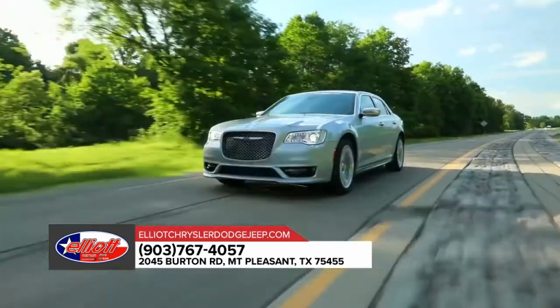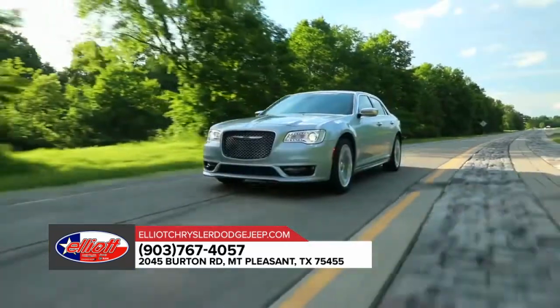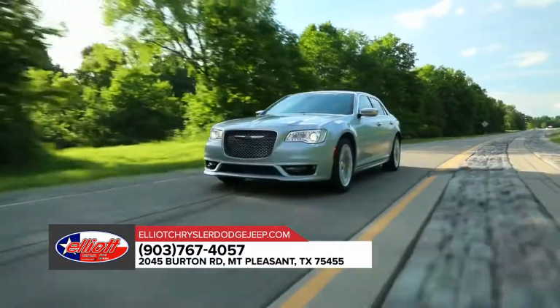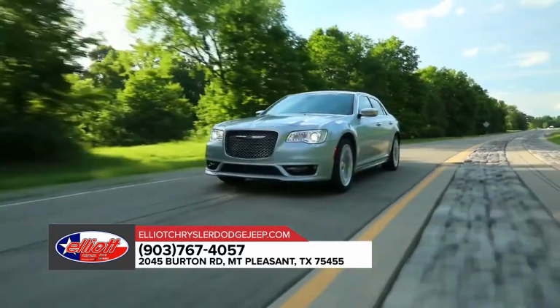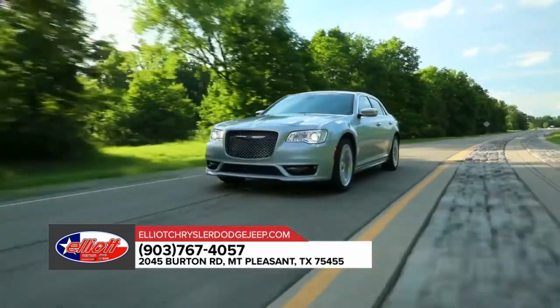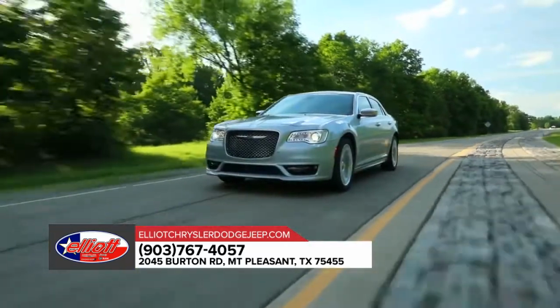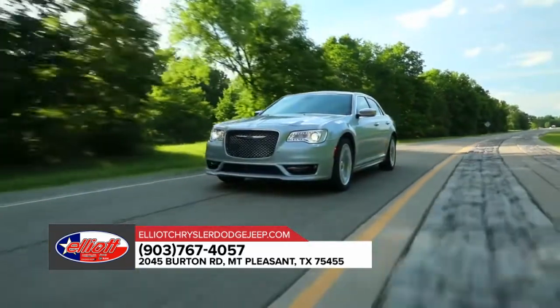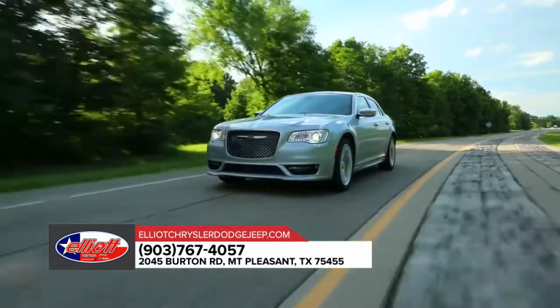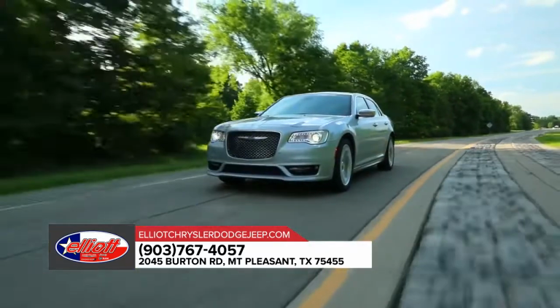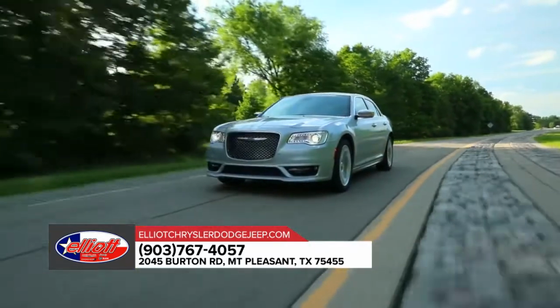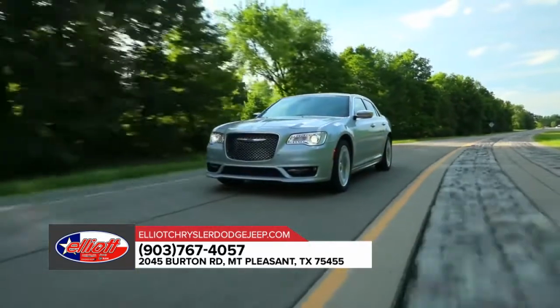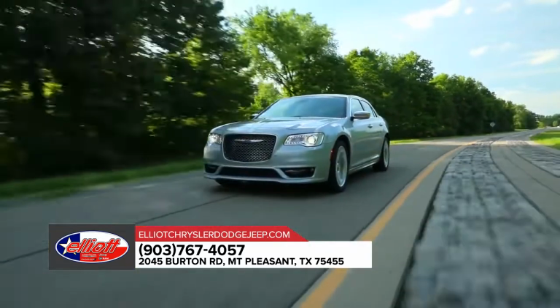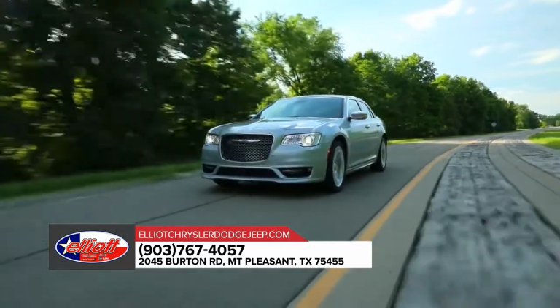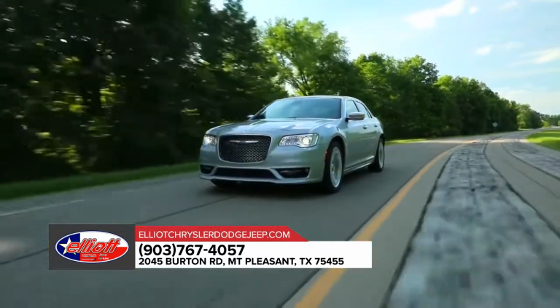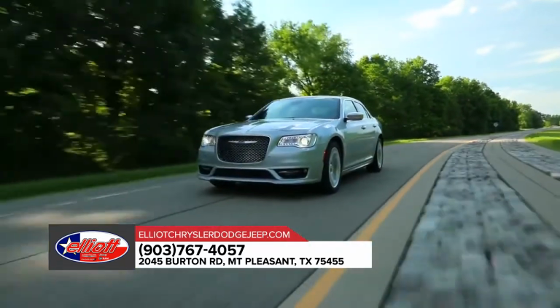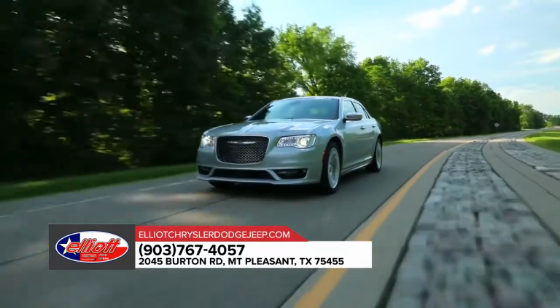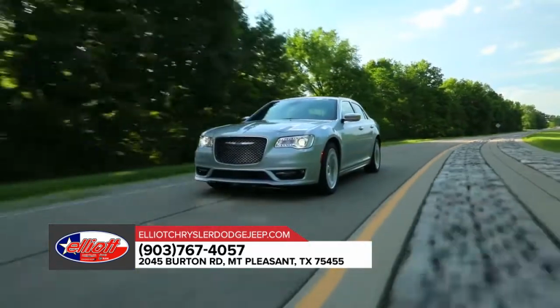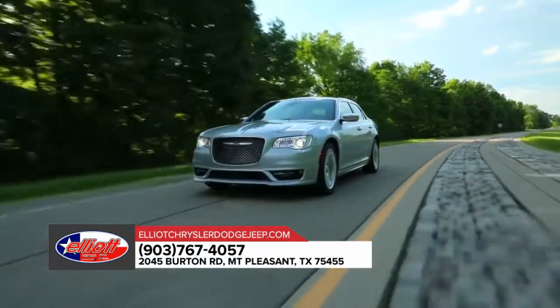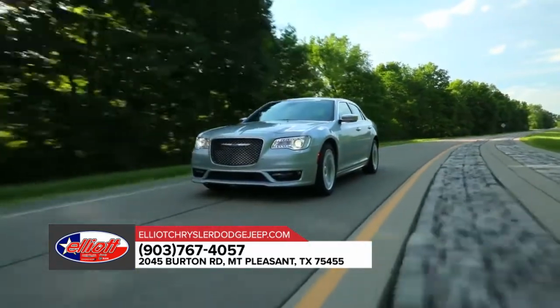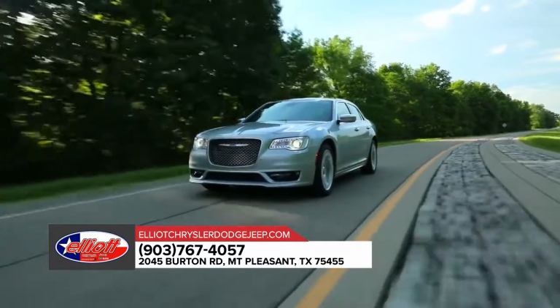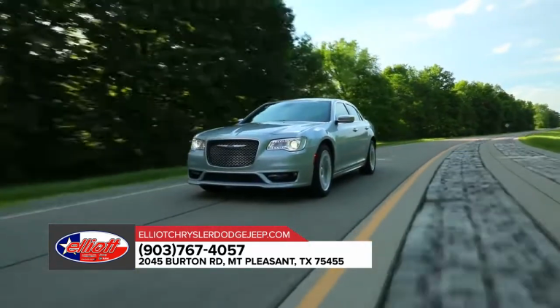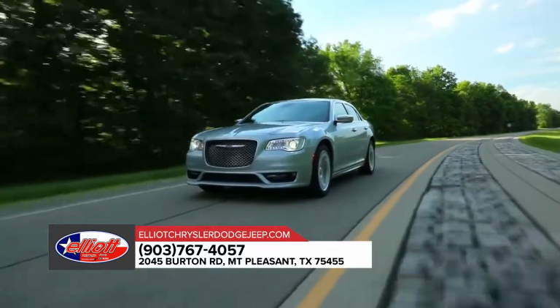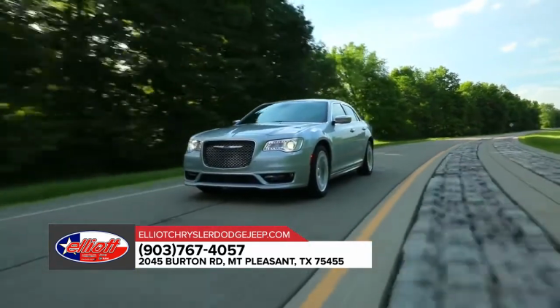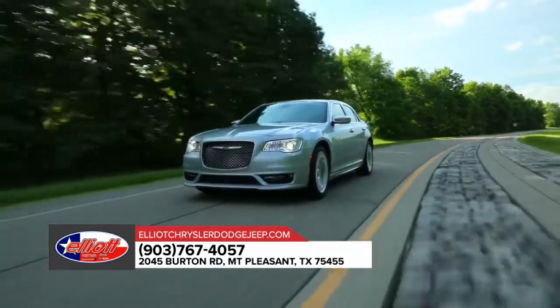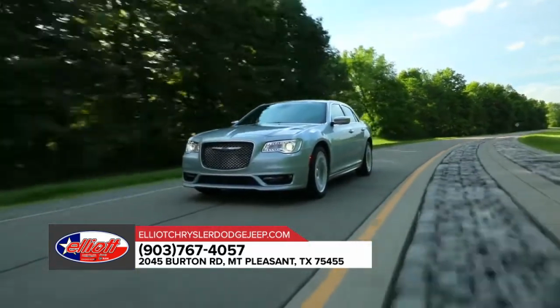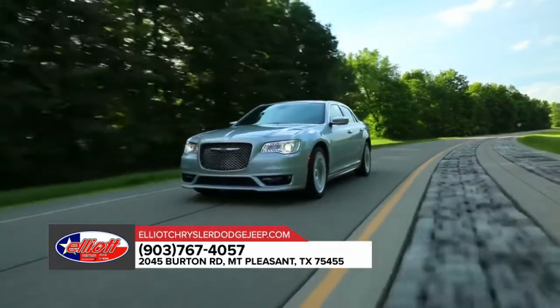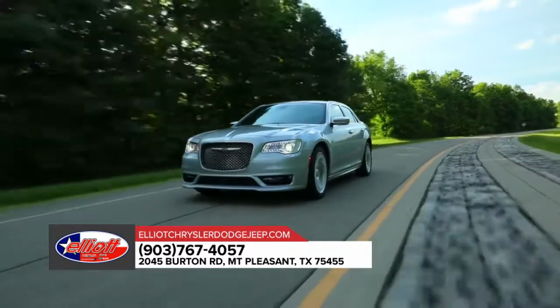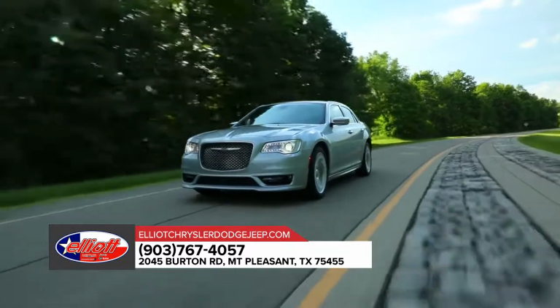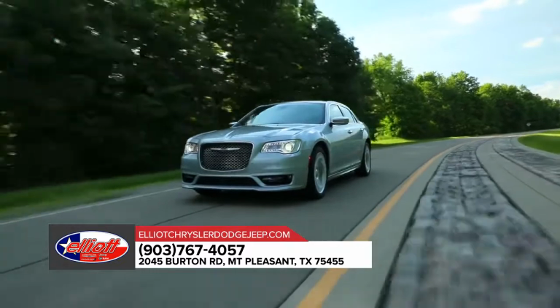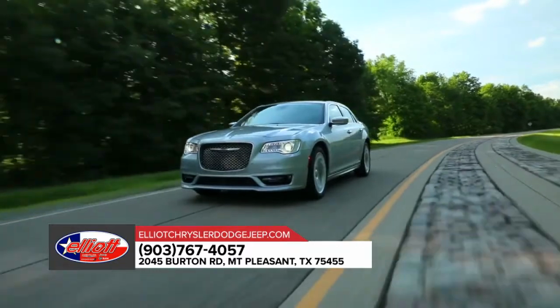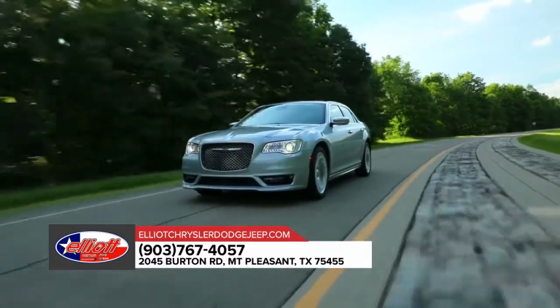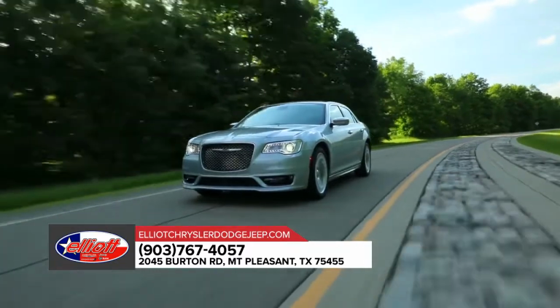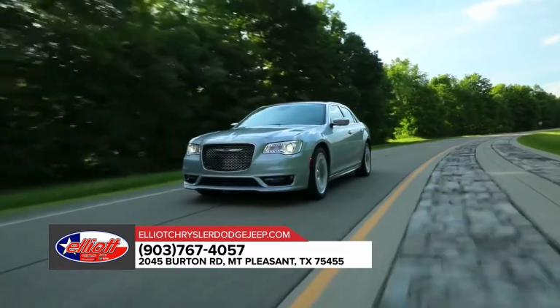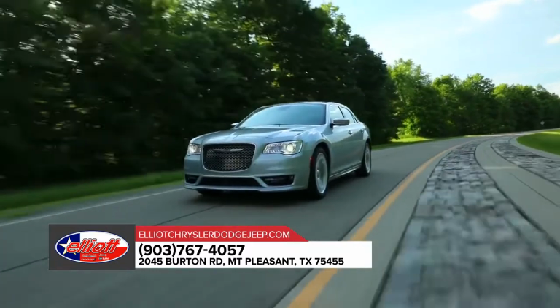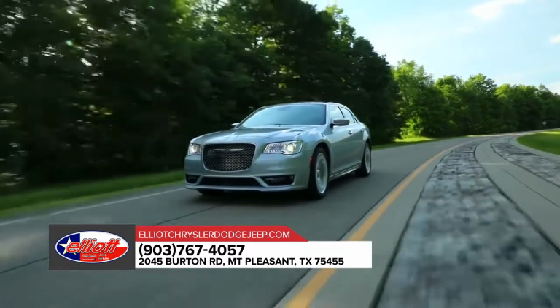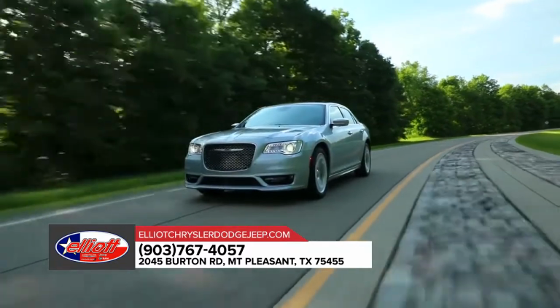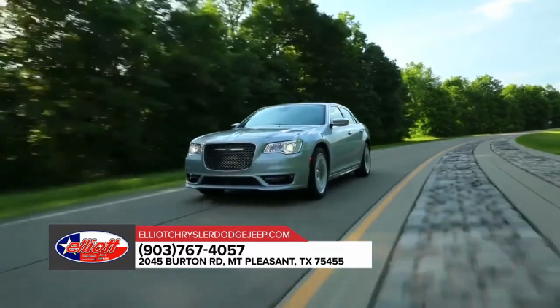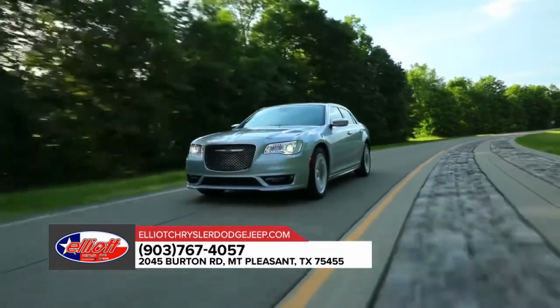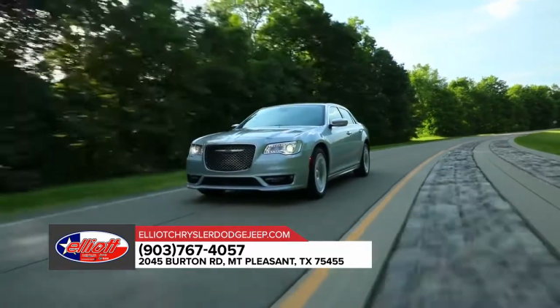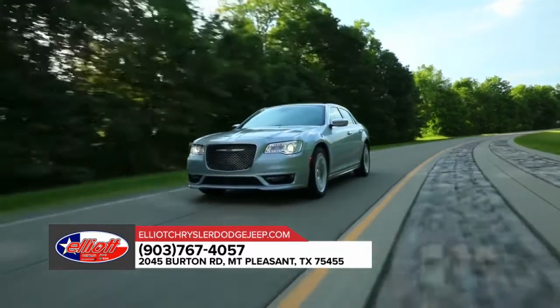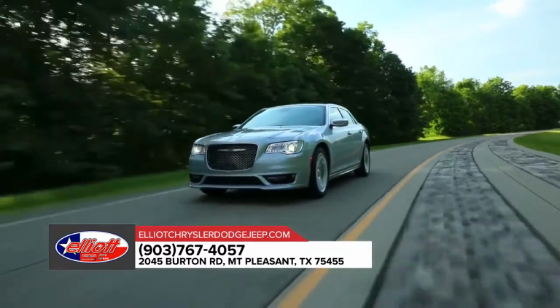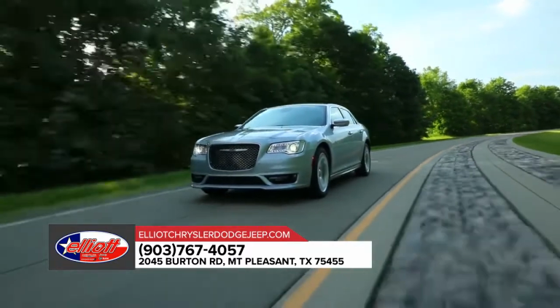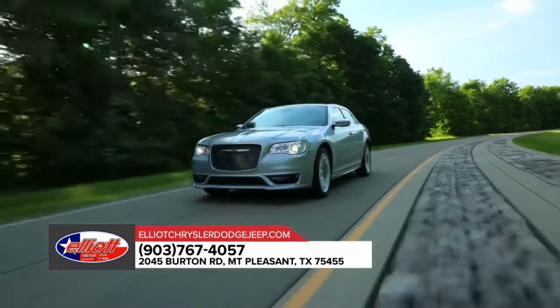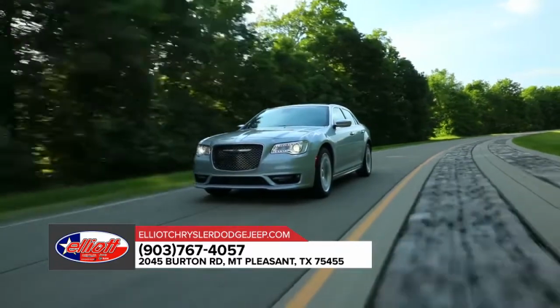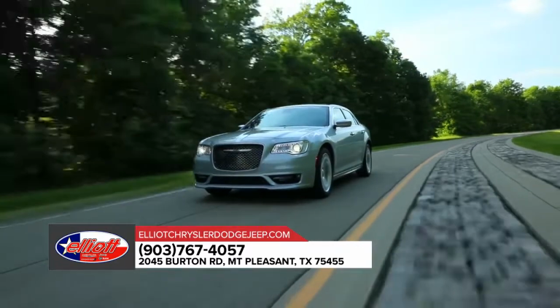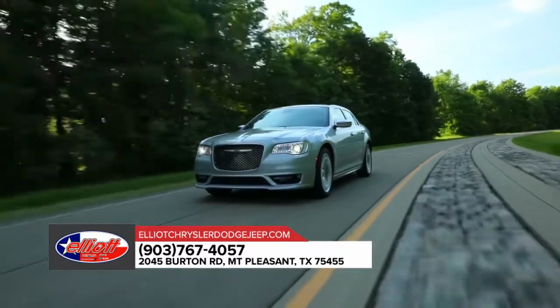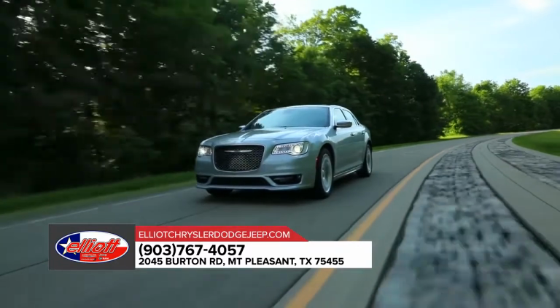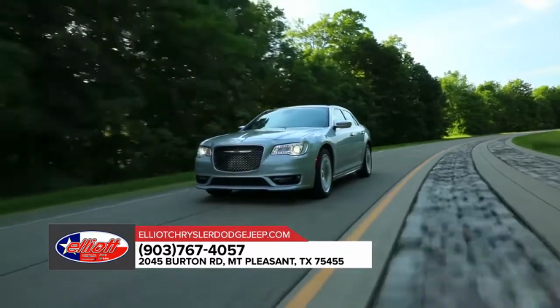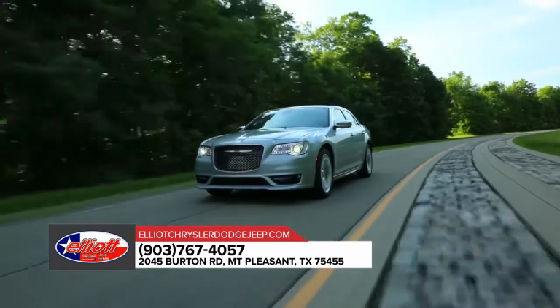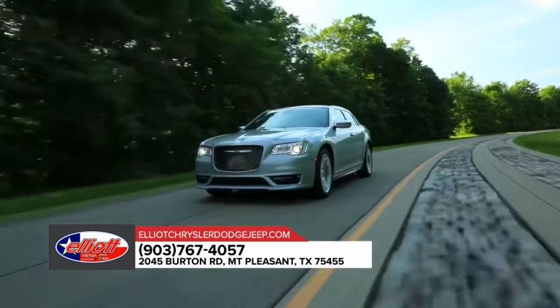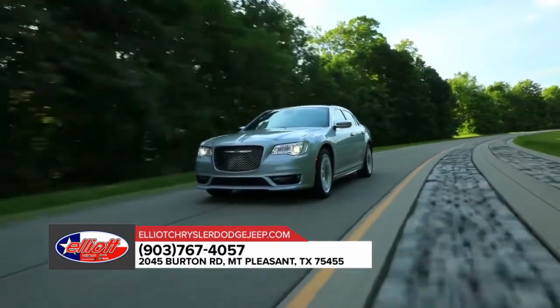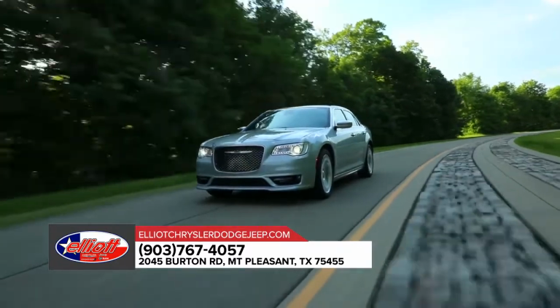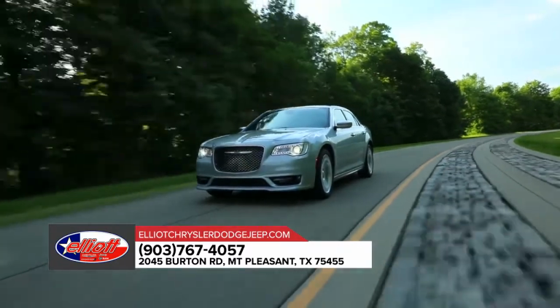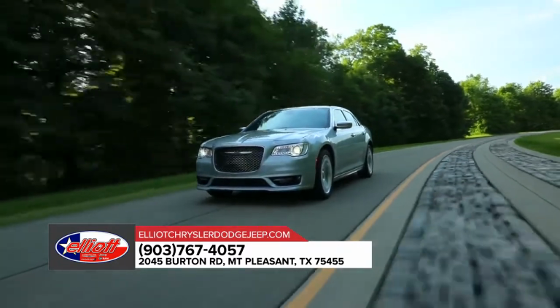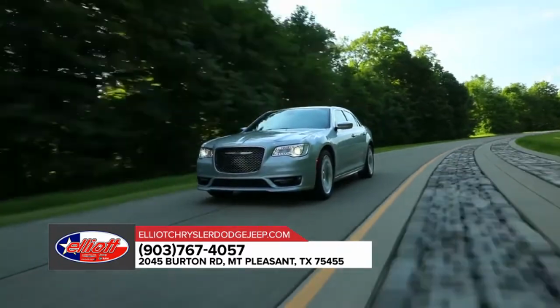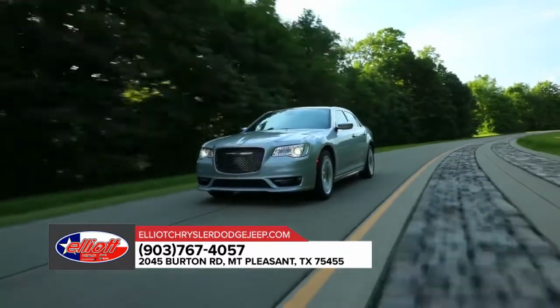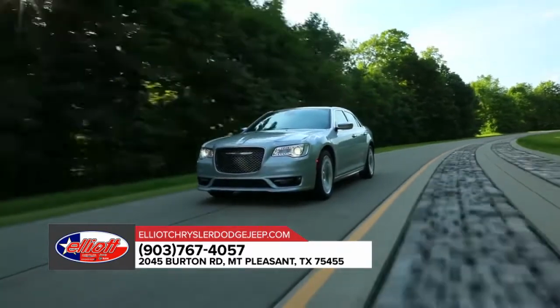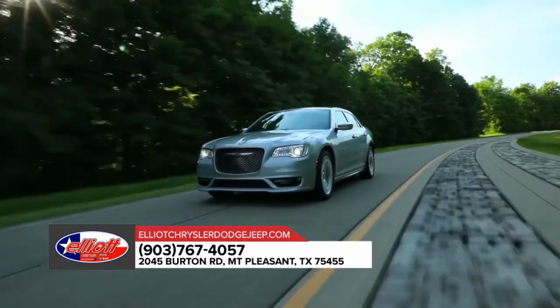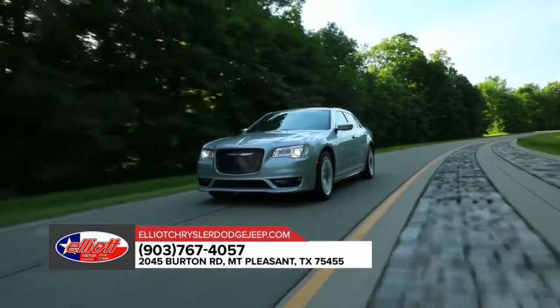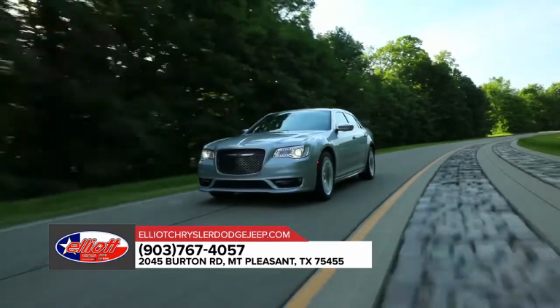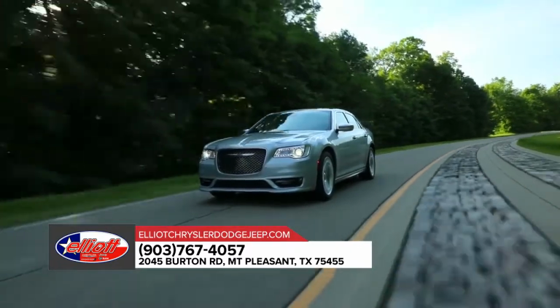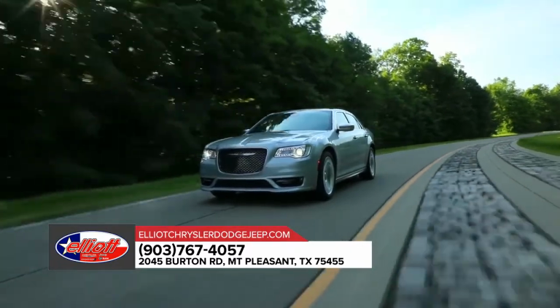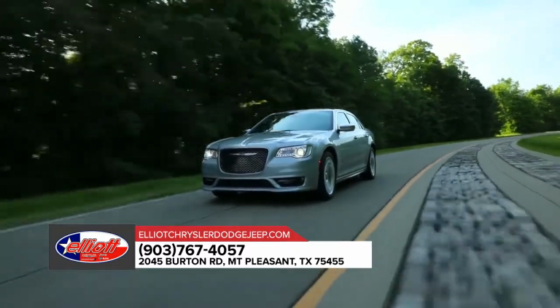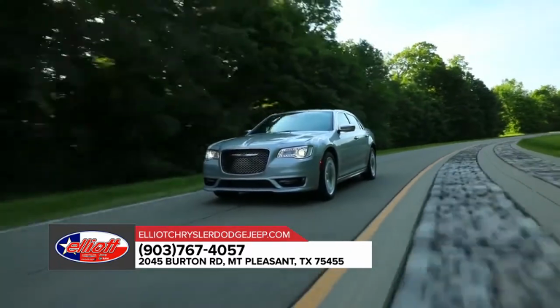And the available adaptive high-intensity discharge headlamps are here to light the way, thanks to the automatic leveling monitor.